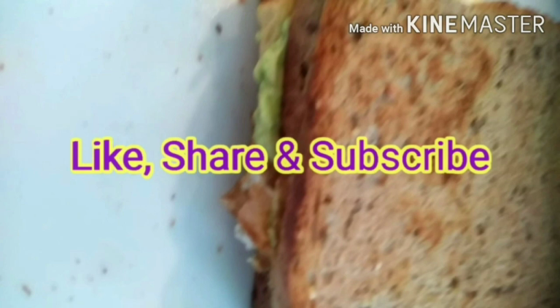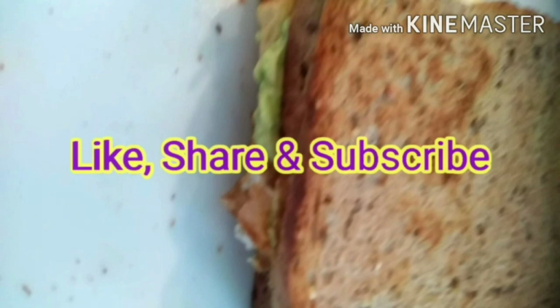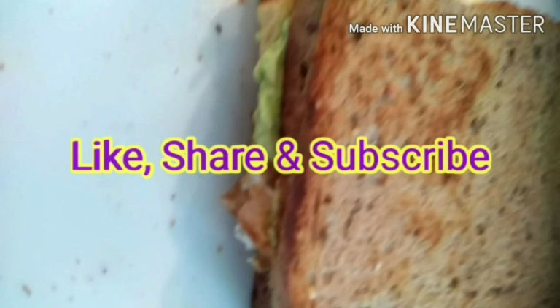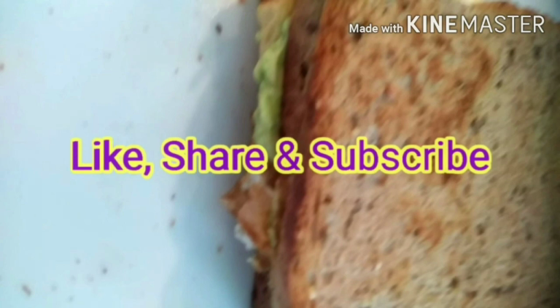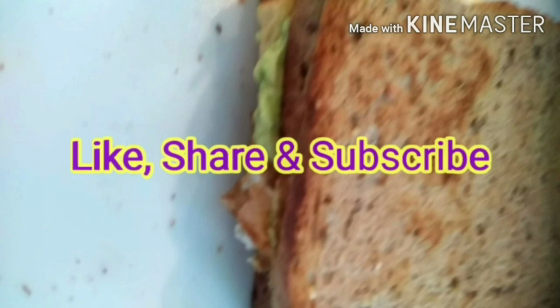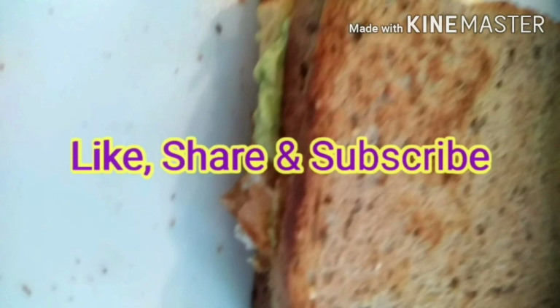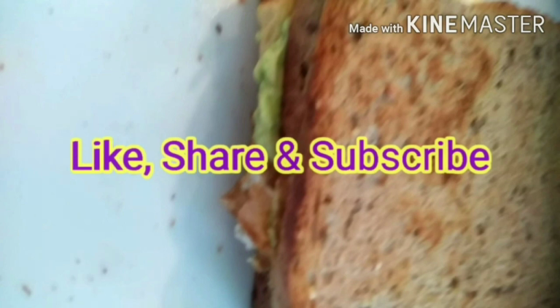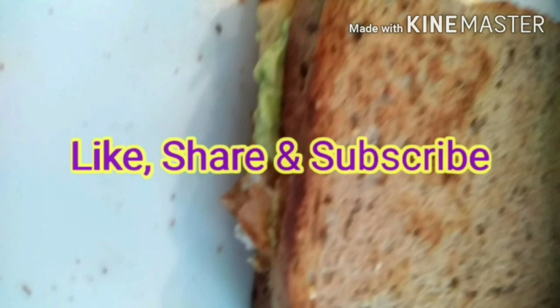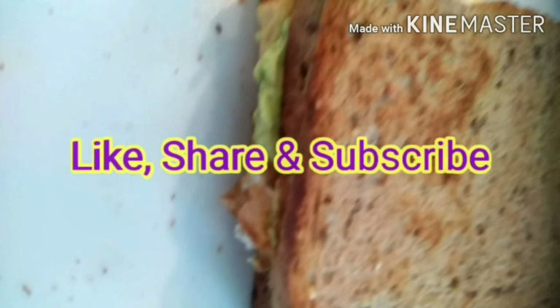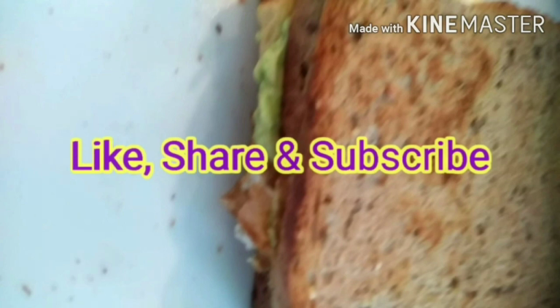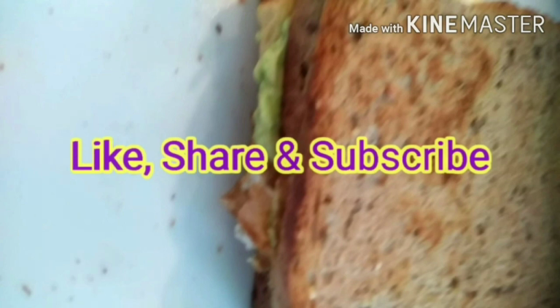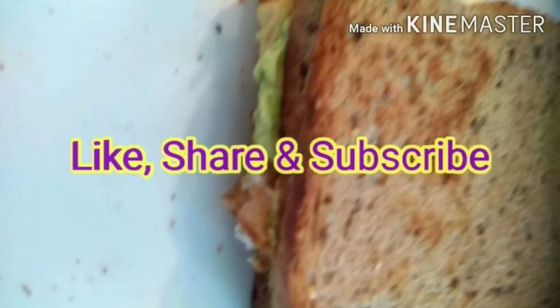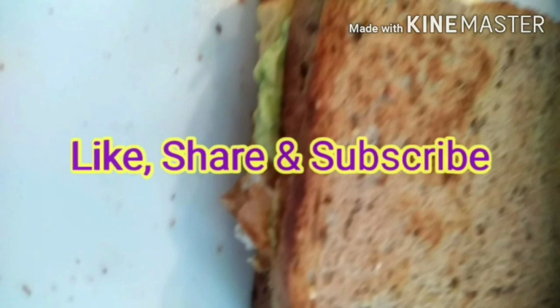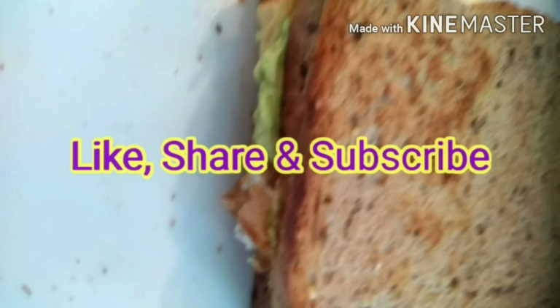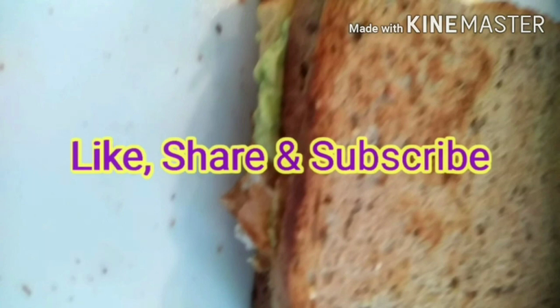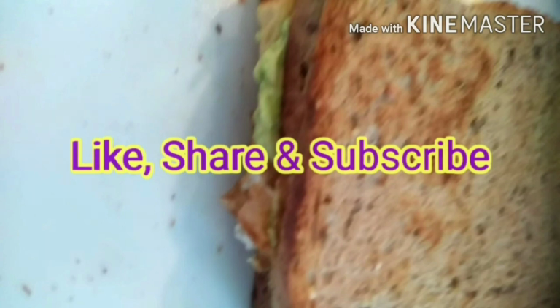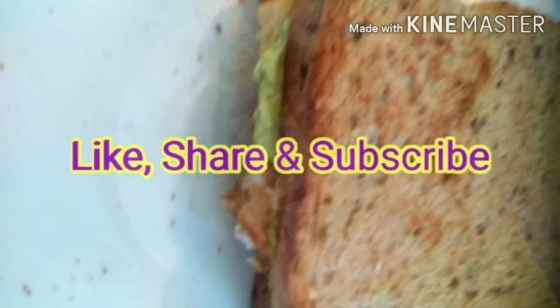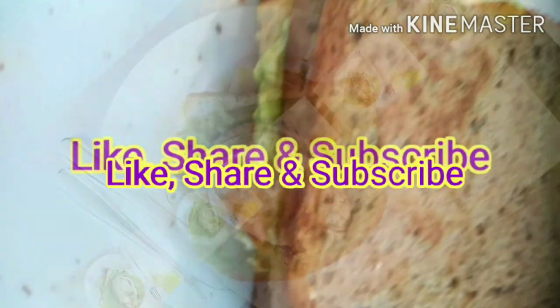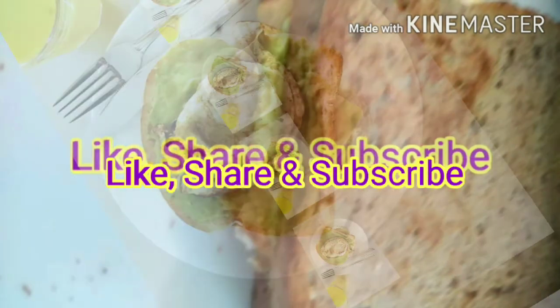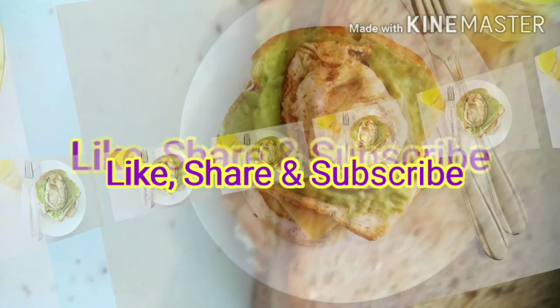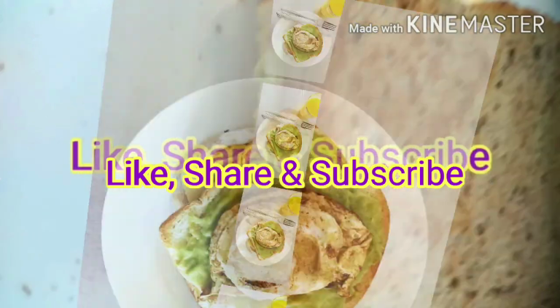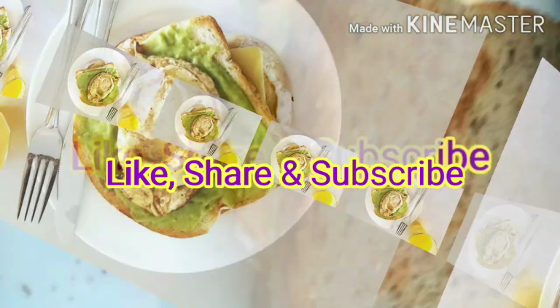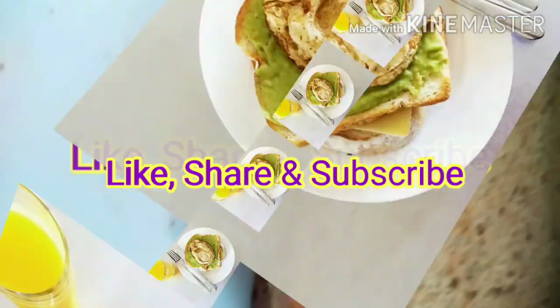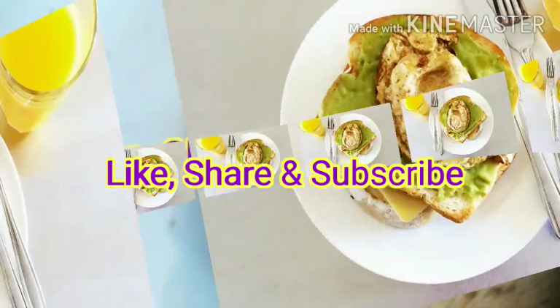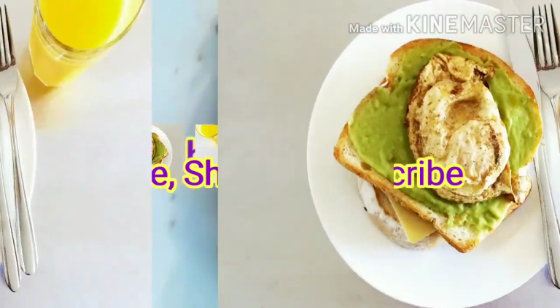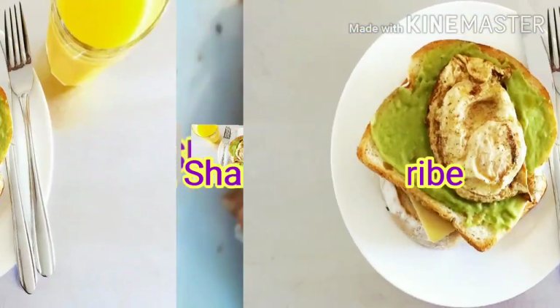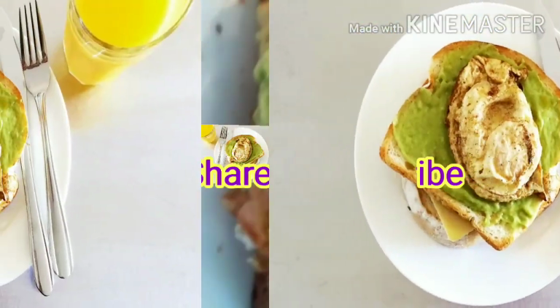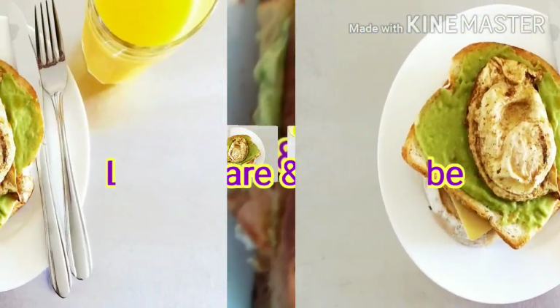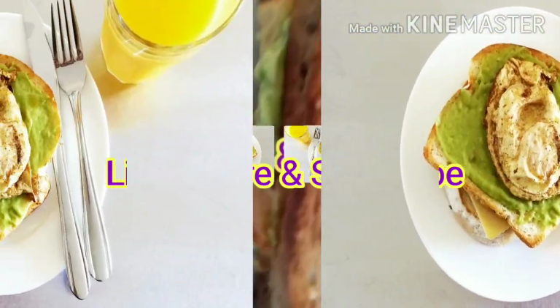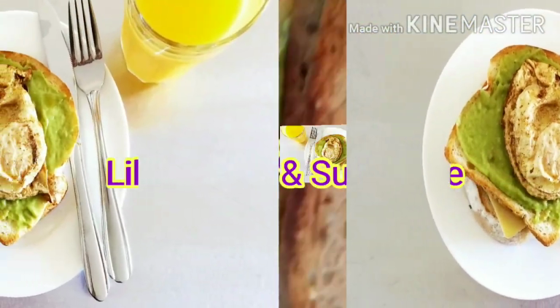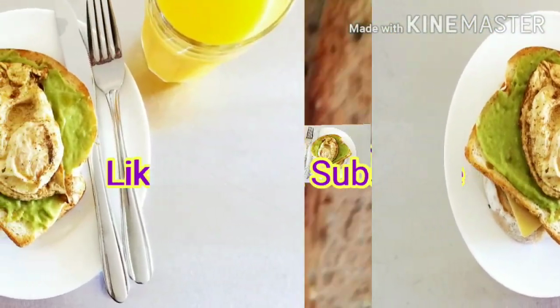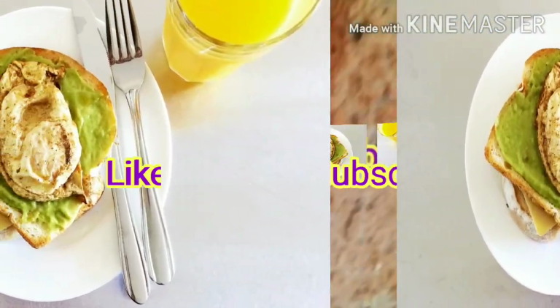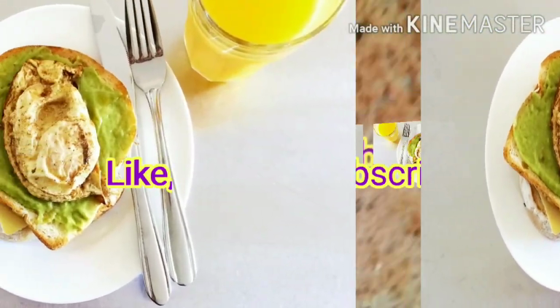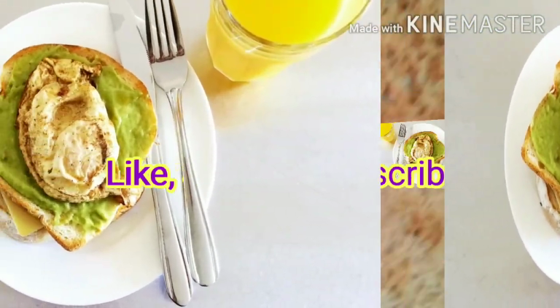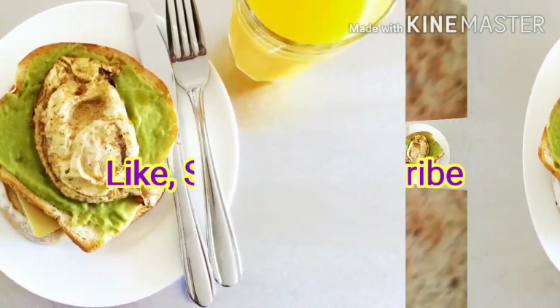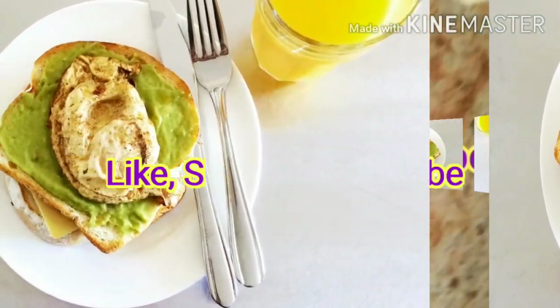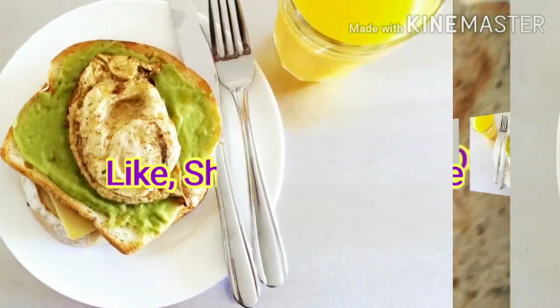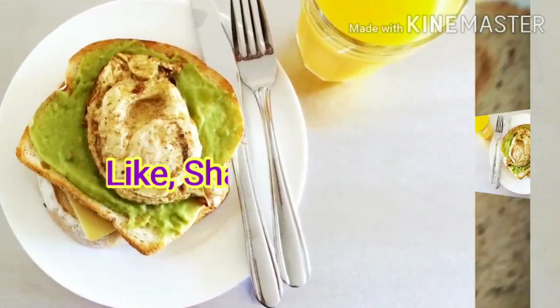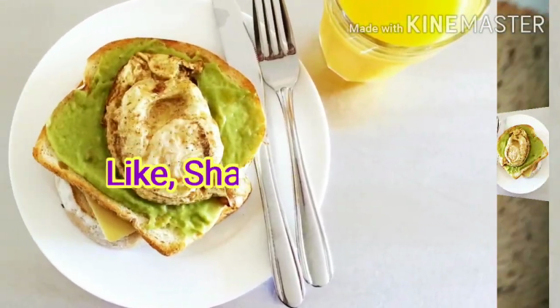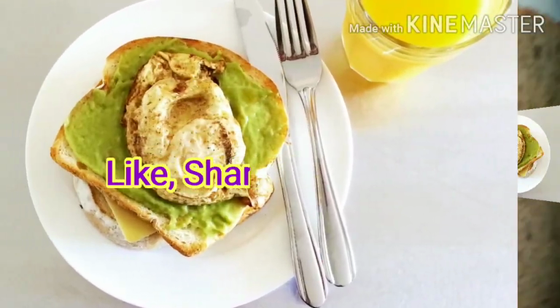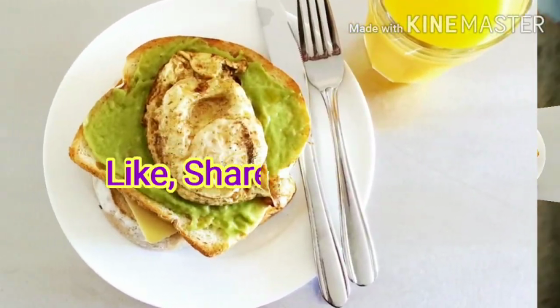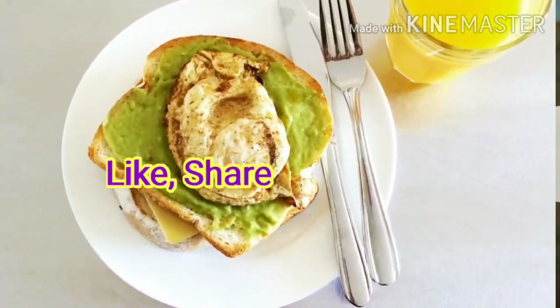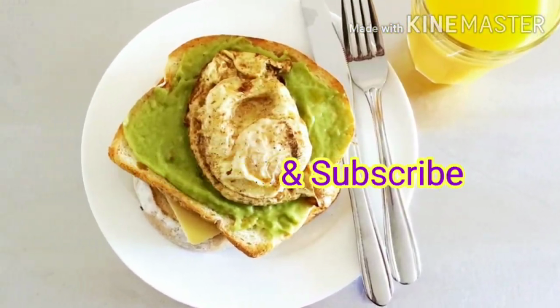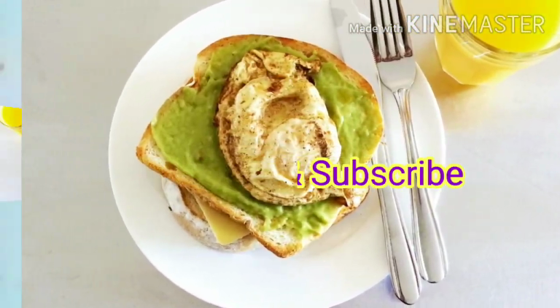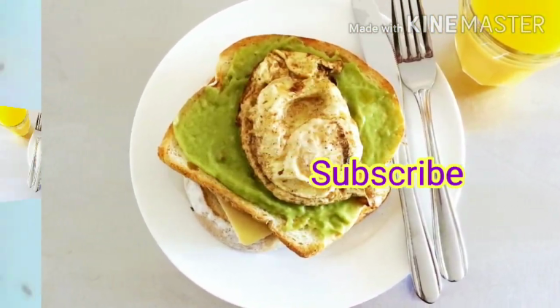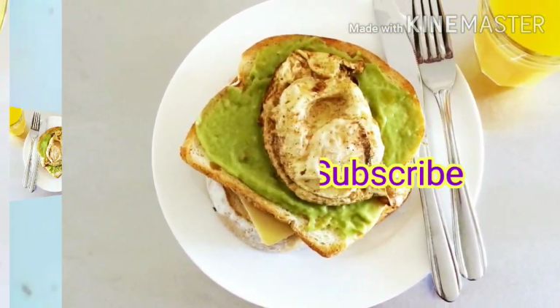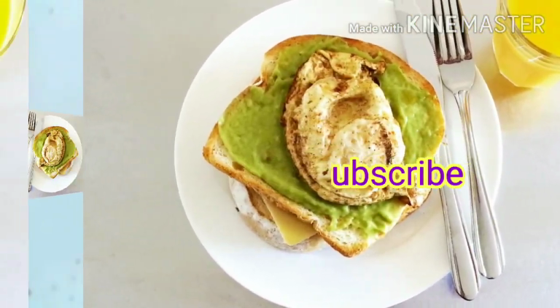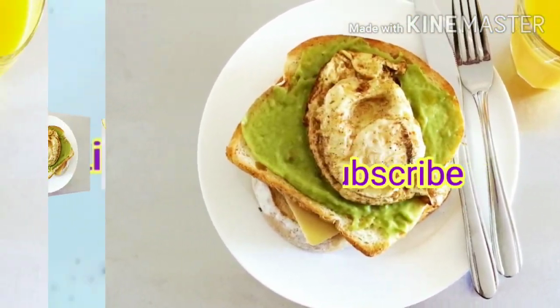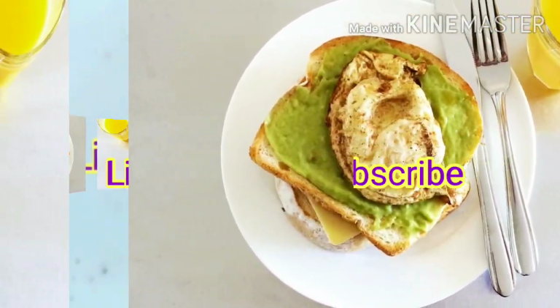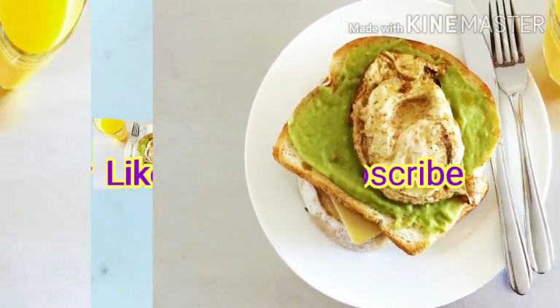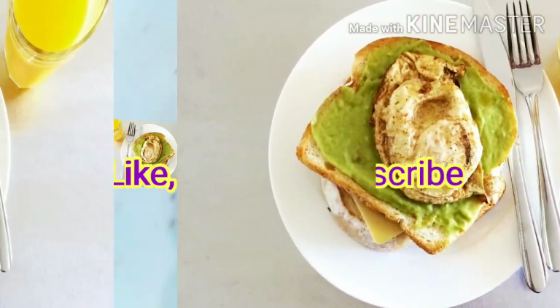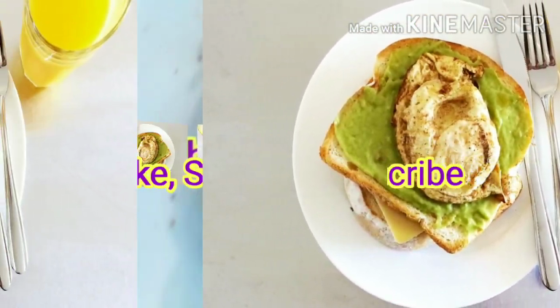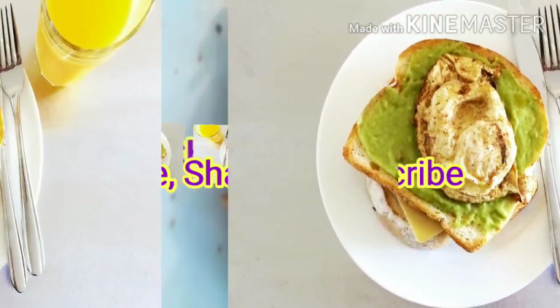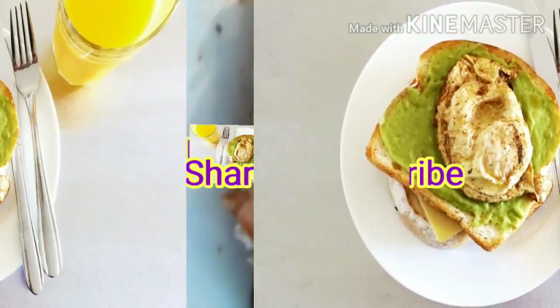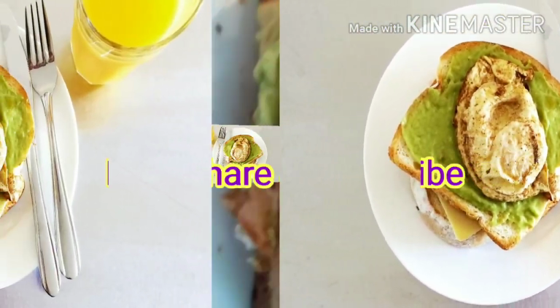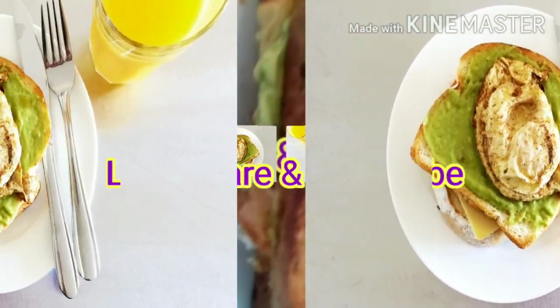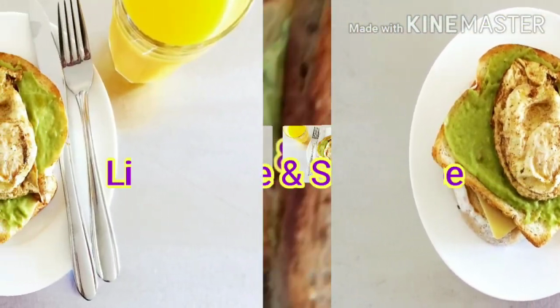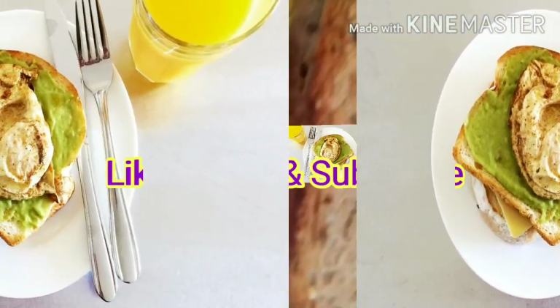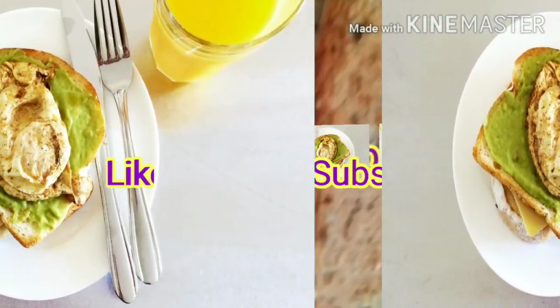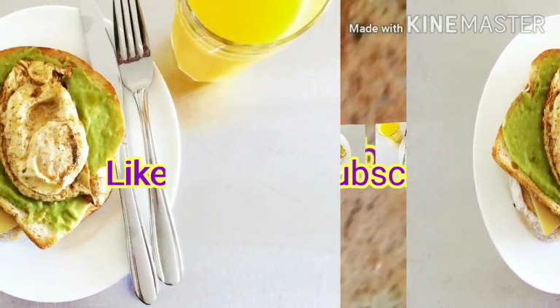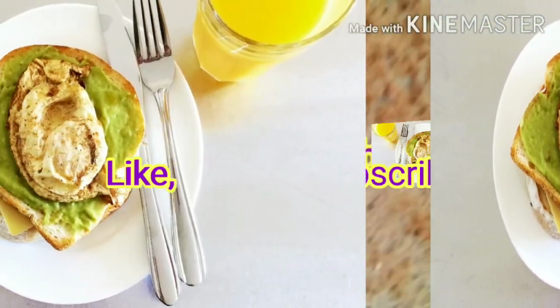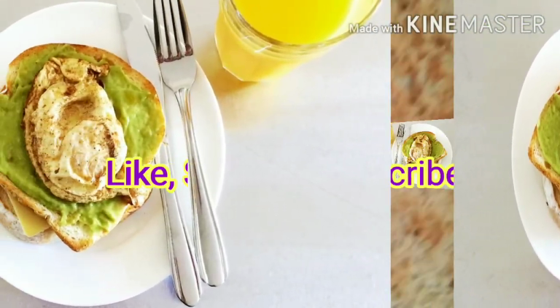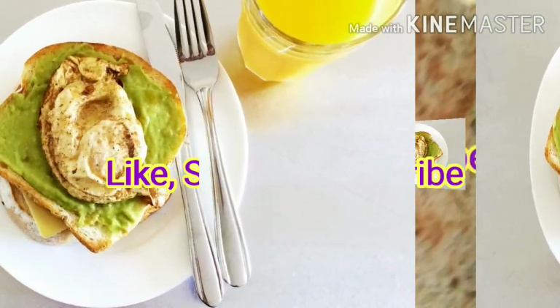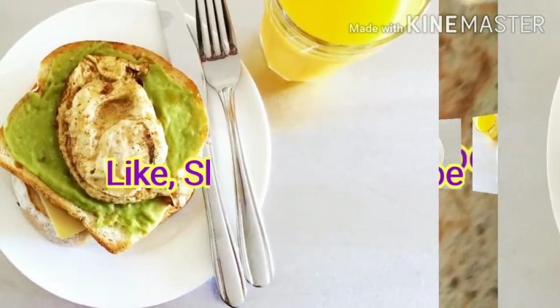According to your taste, you can add tomato slices, olives or cheese slices in between the sandwich.